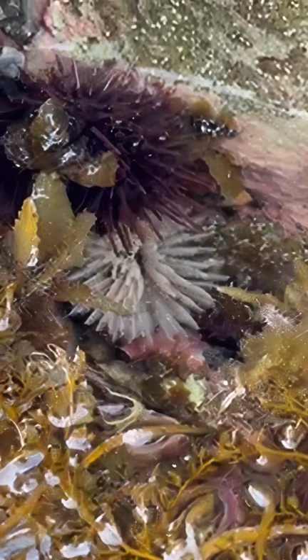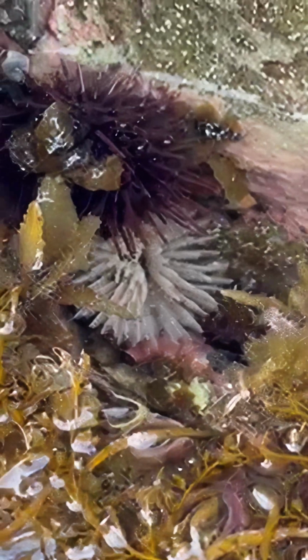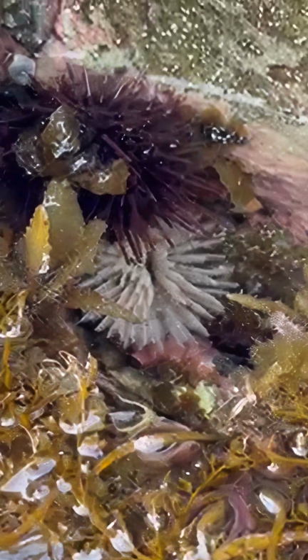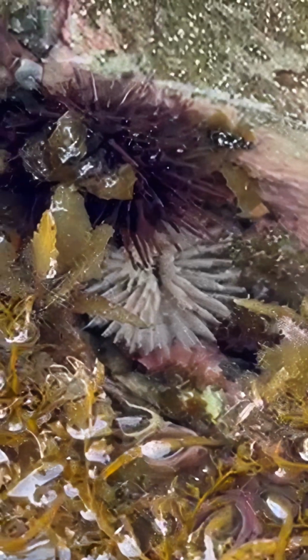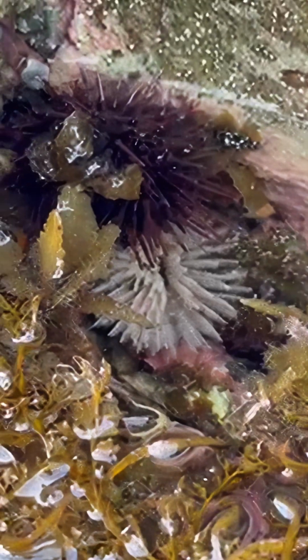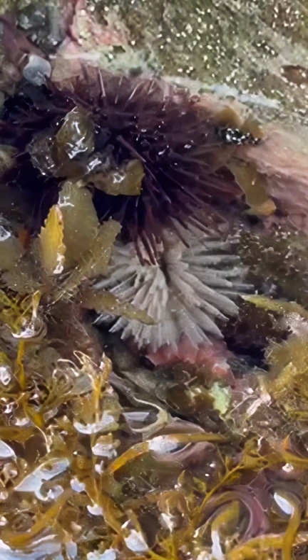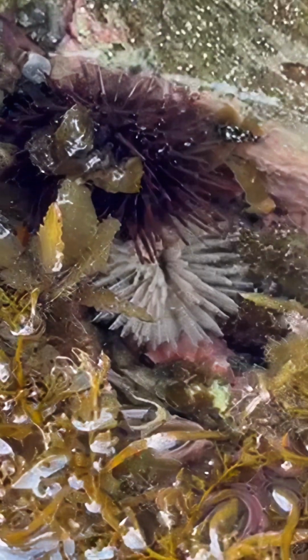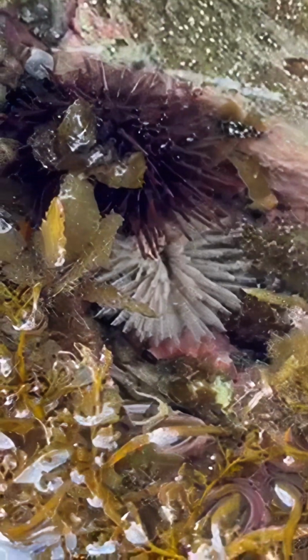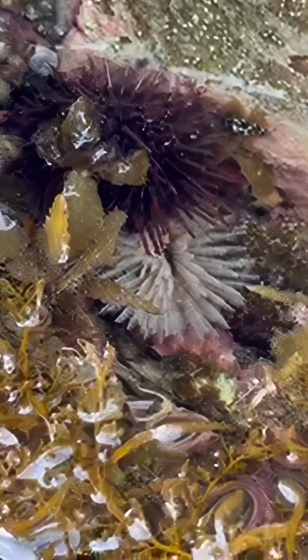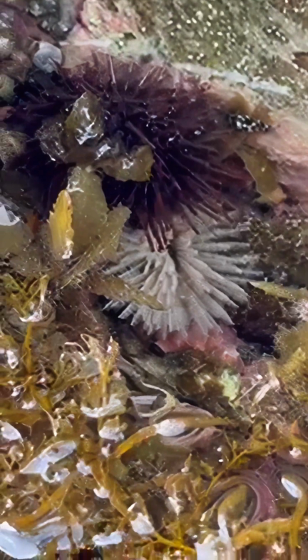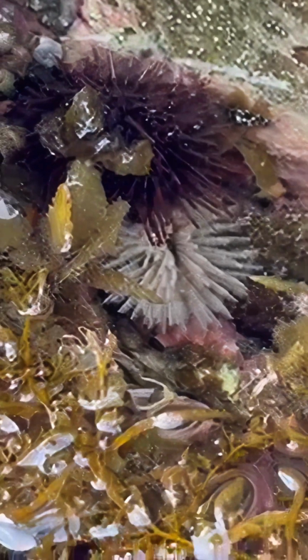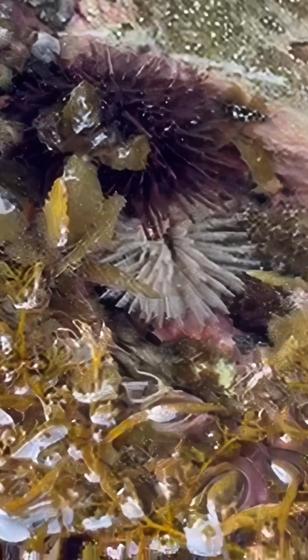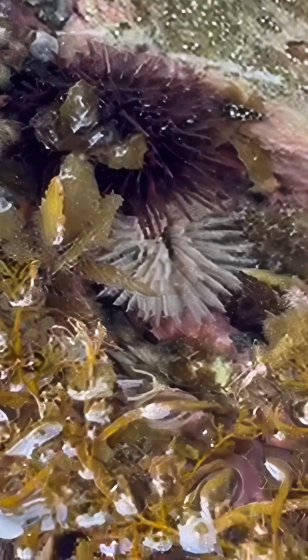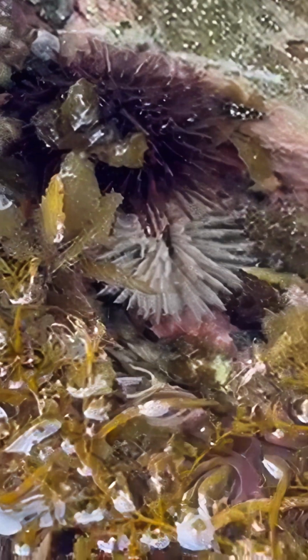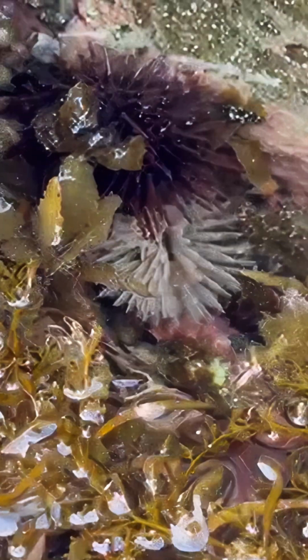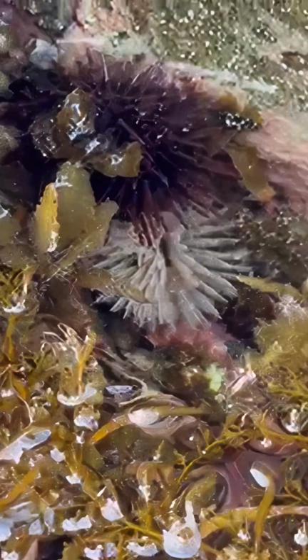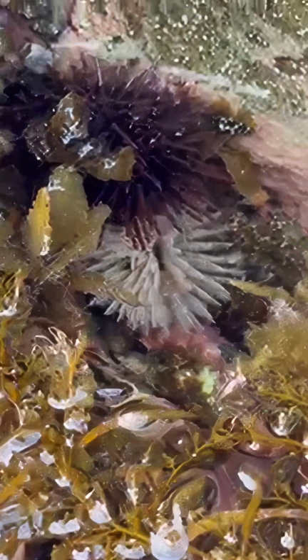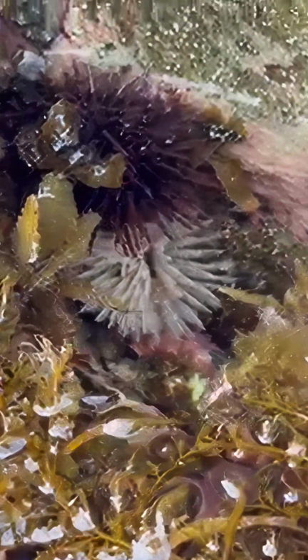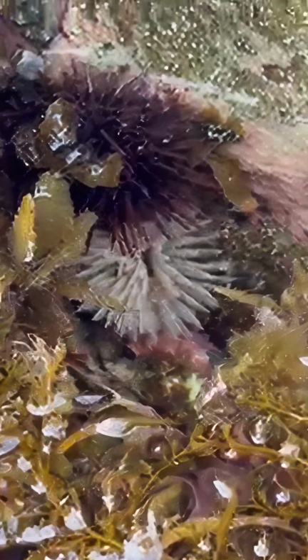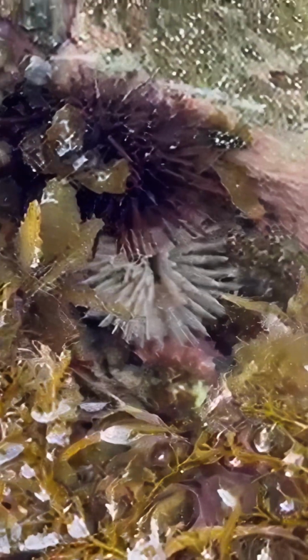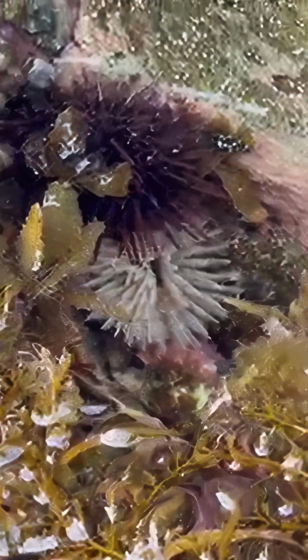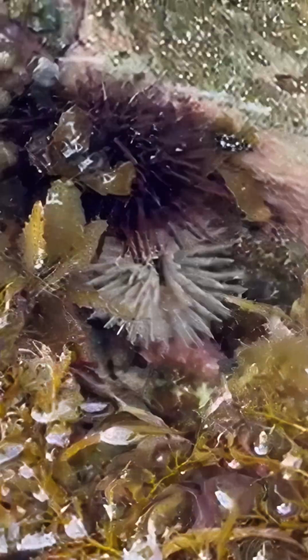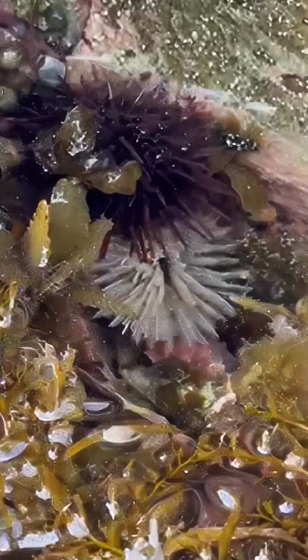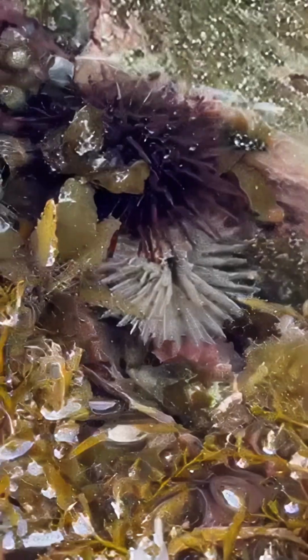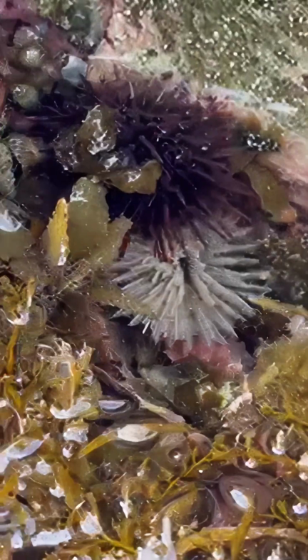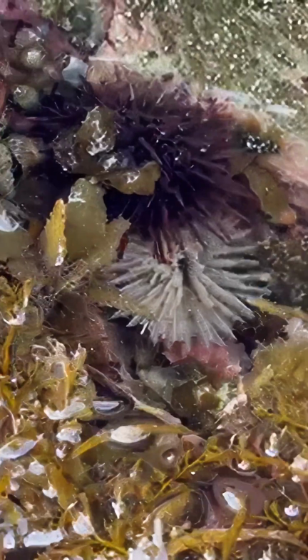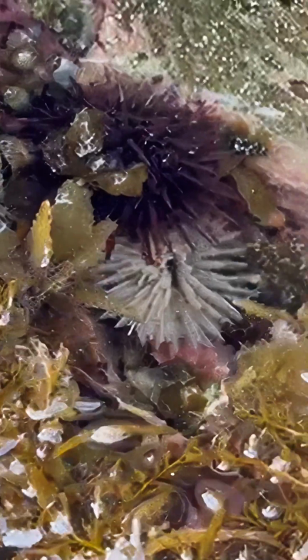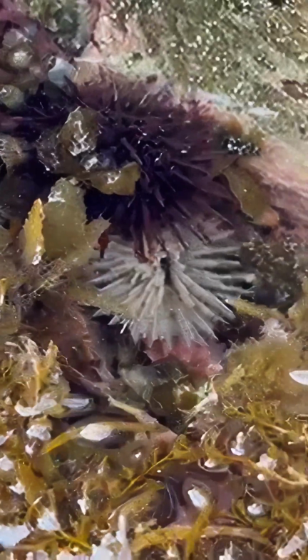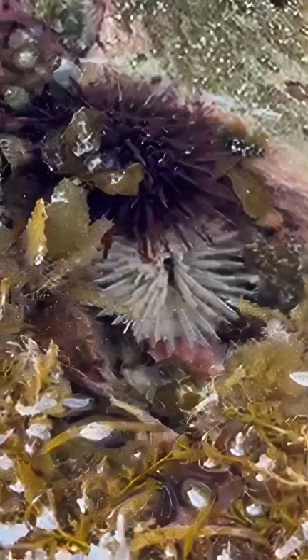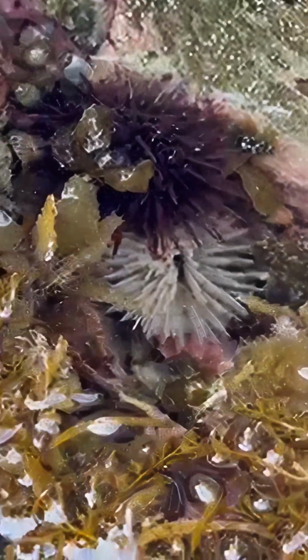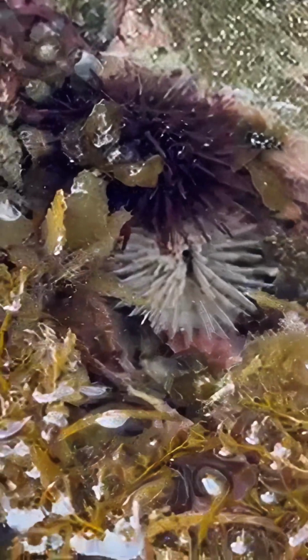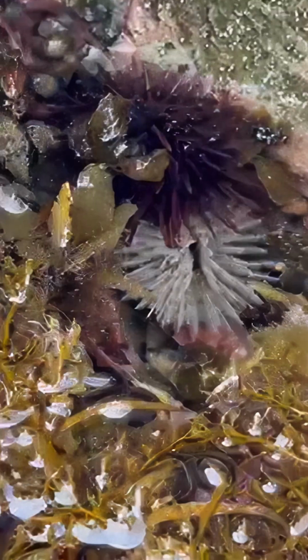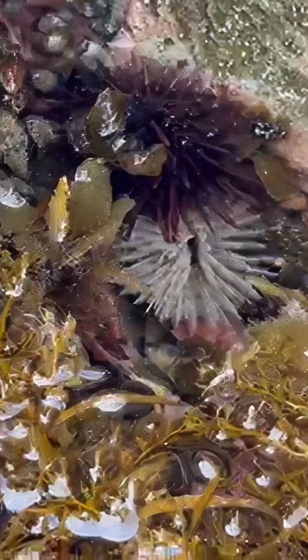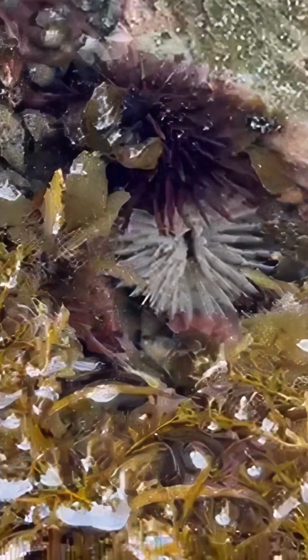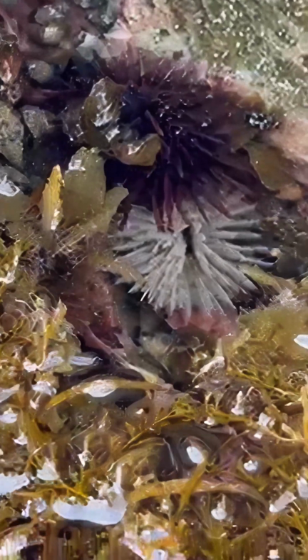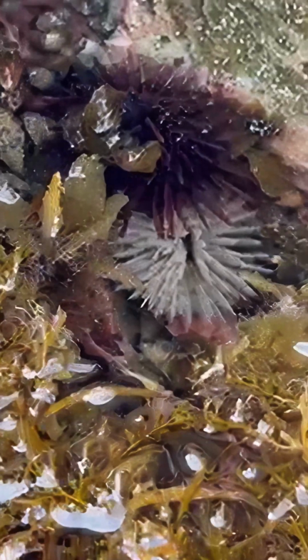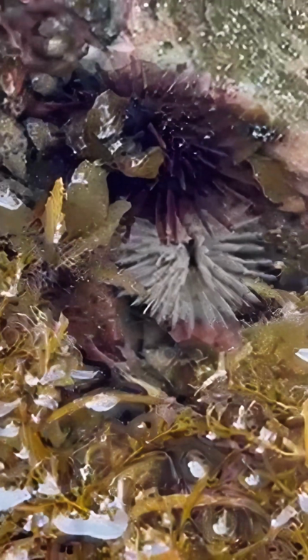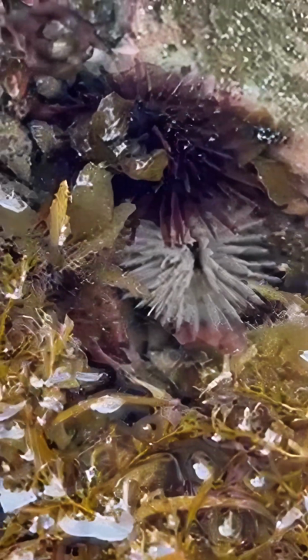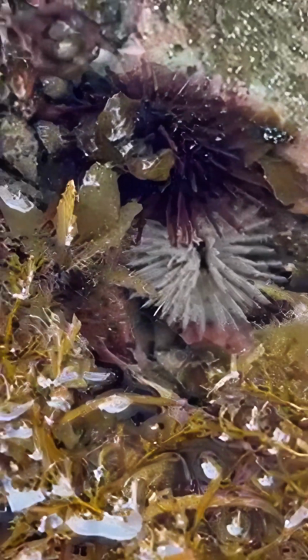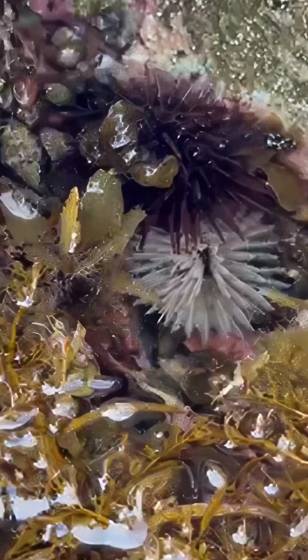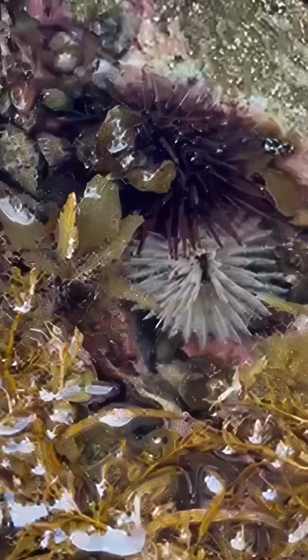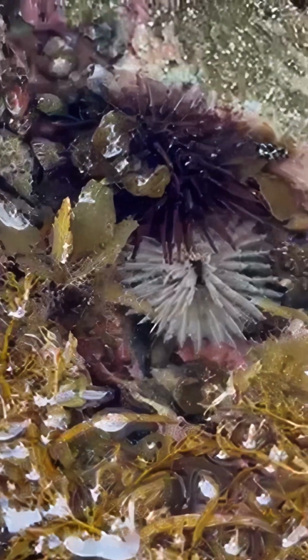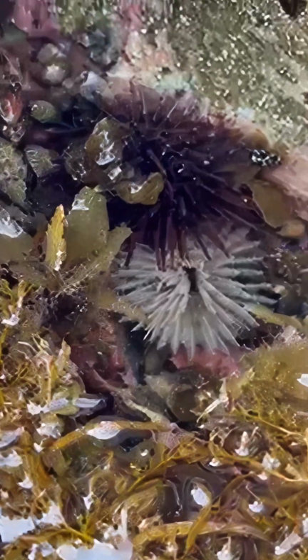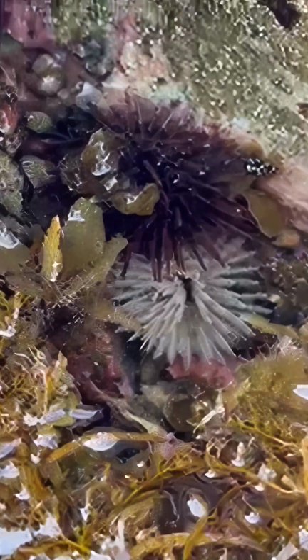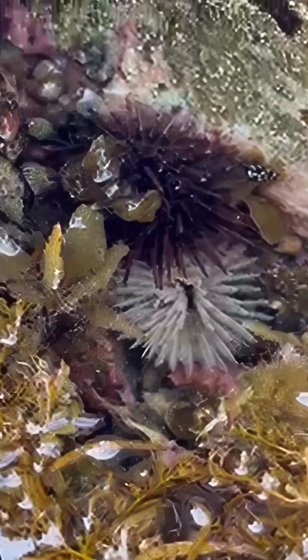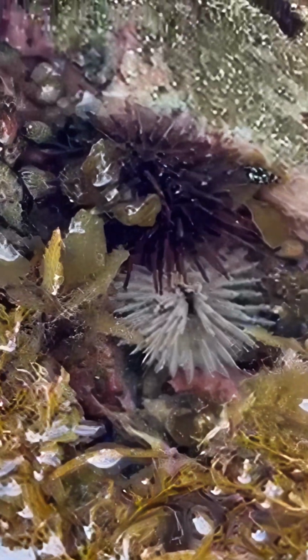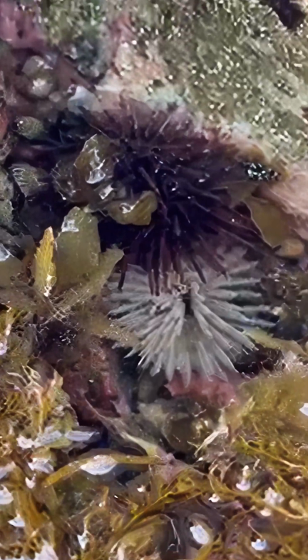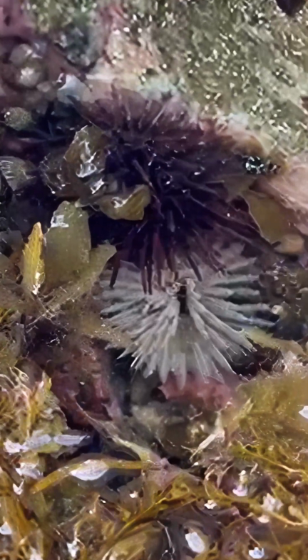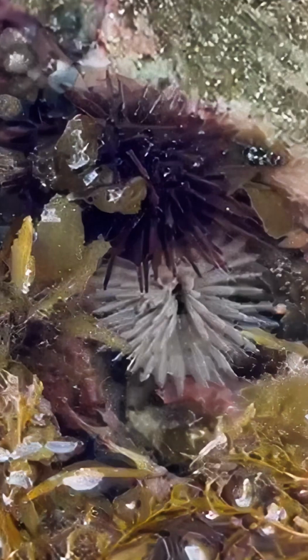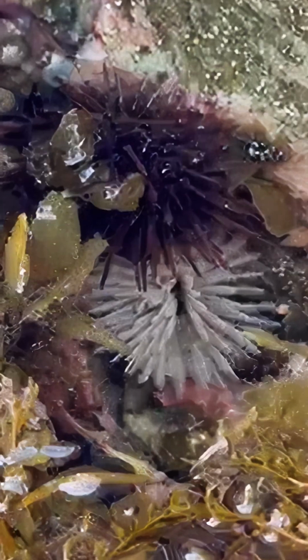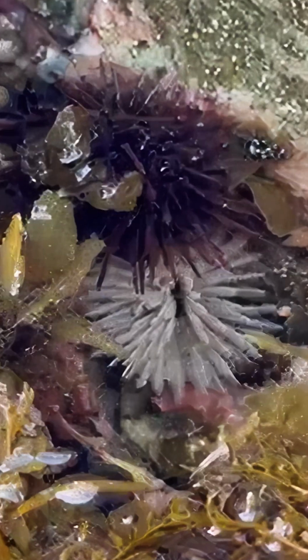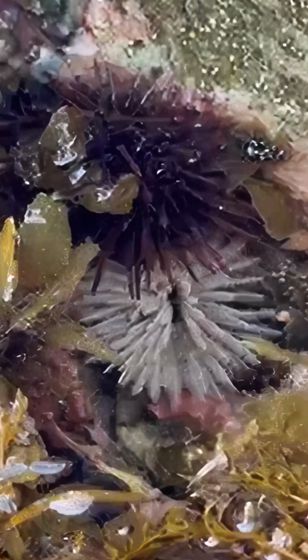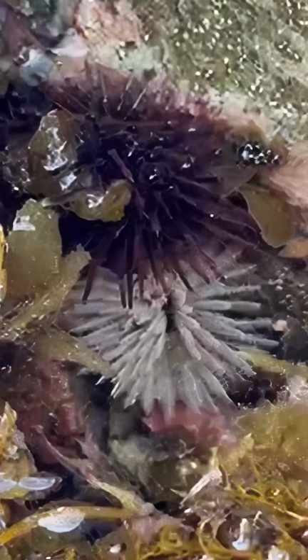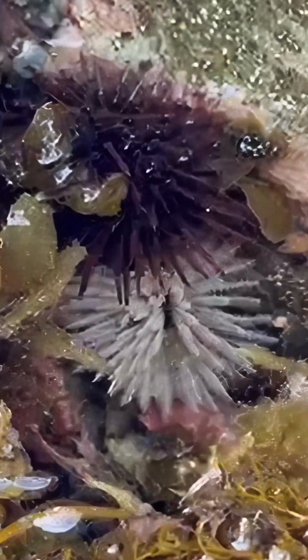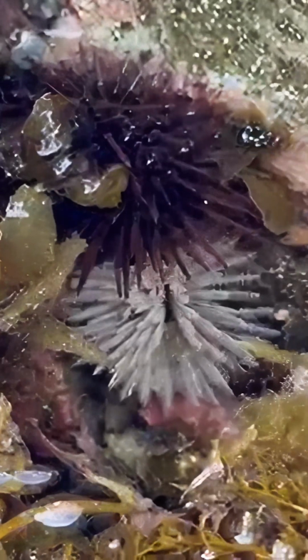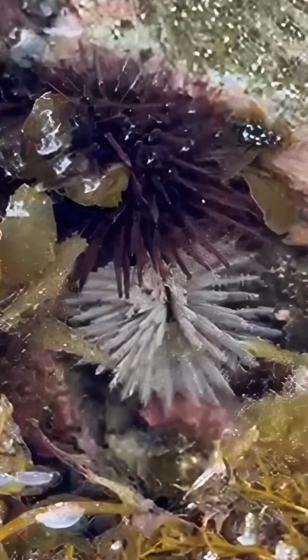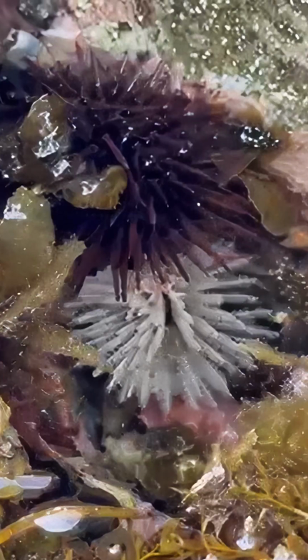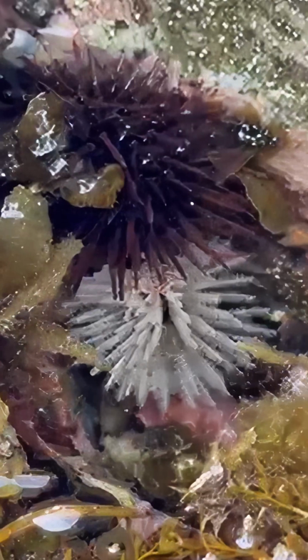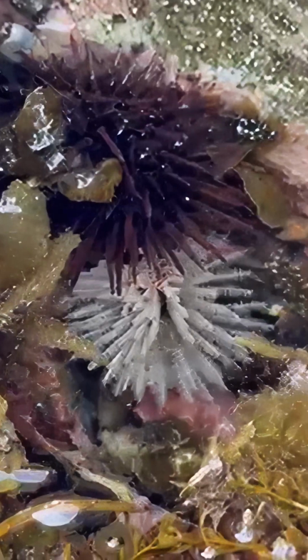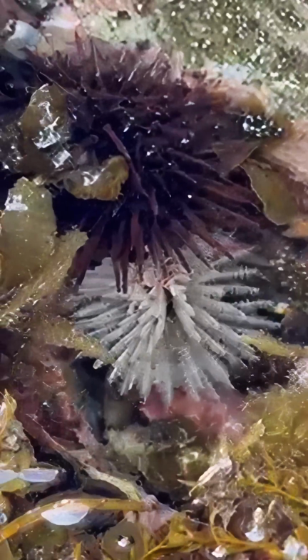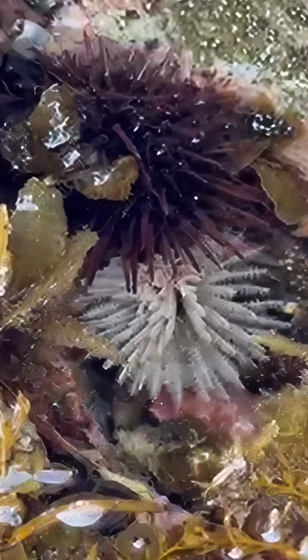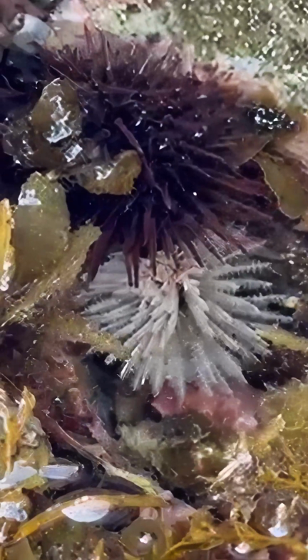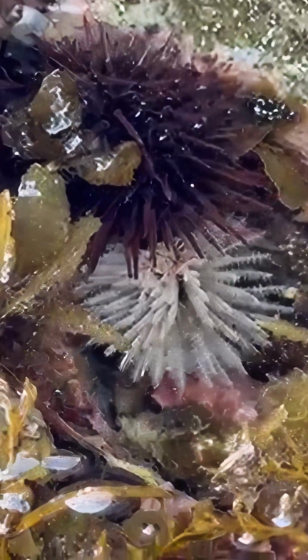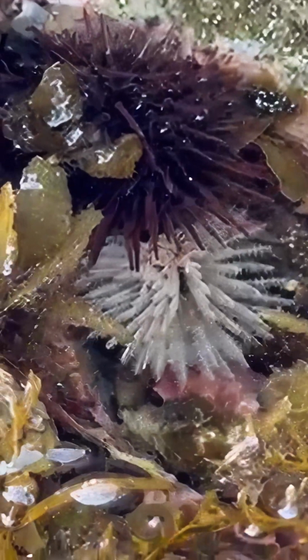From their spiny armor to their incredible teeth, sea urchins are small but mighty creatures, playing a huge role in keeping our oceans balanced and full of life.